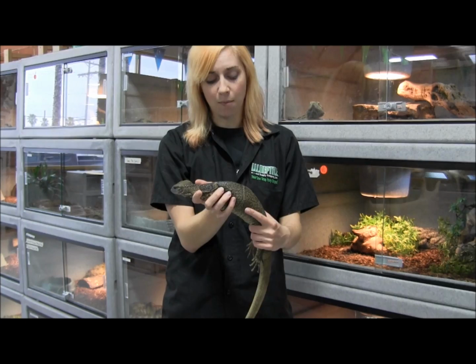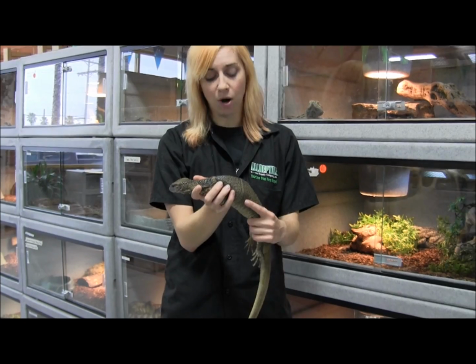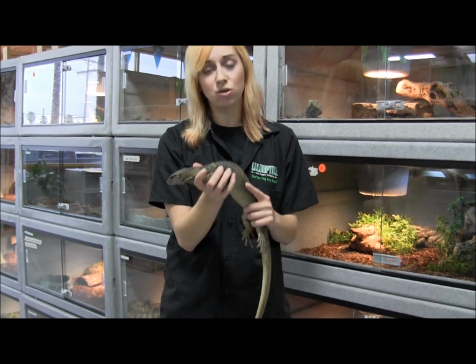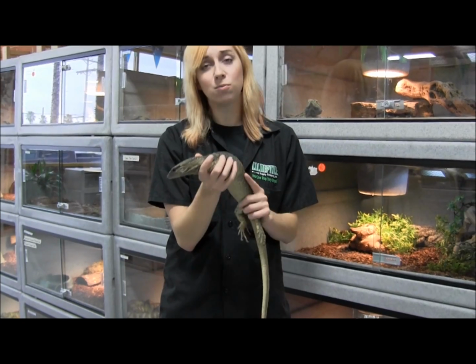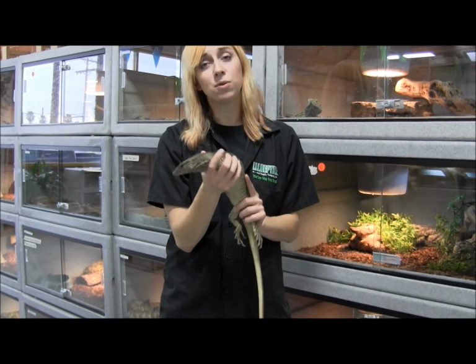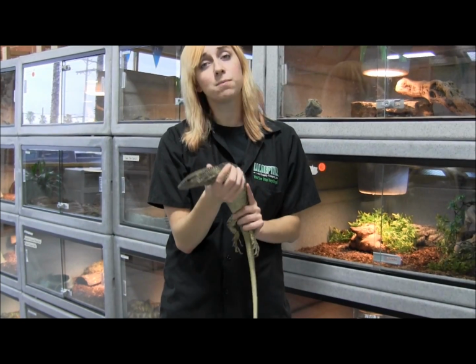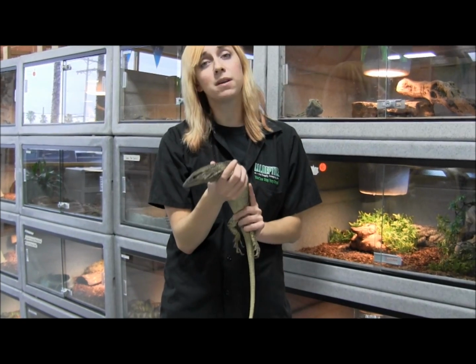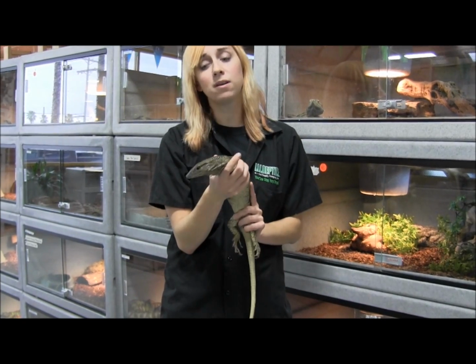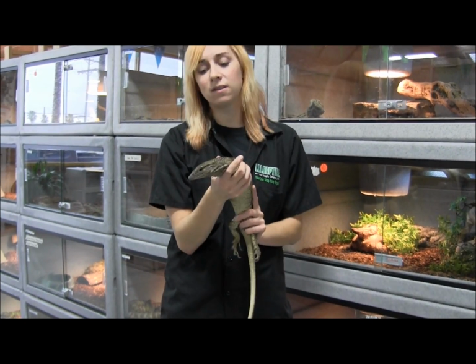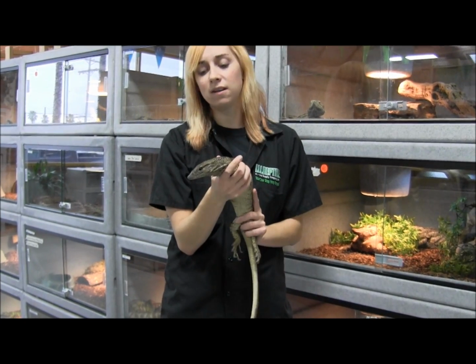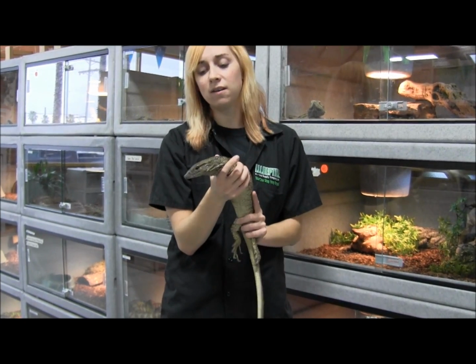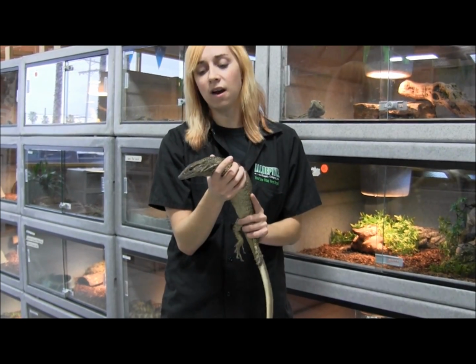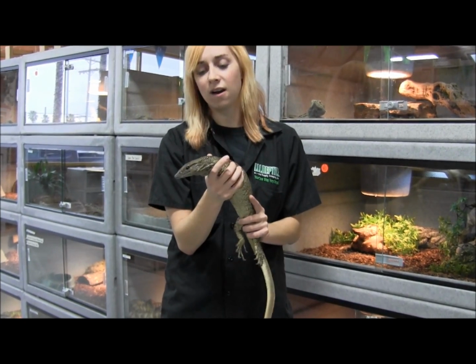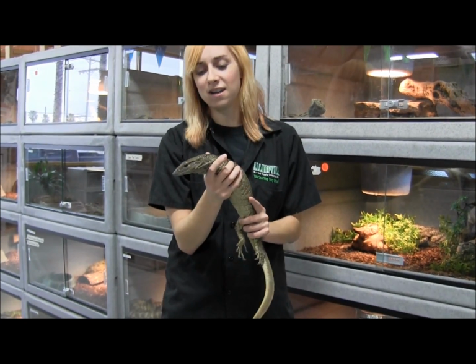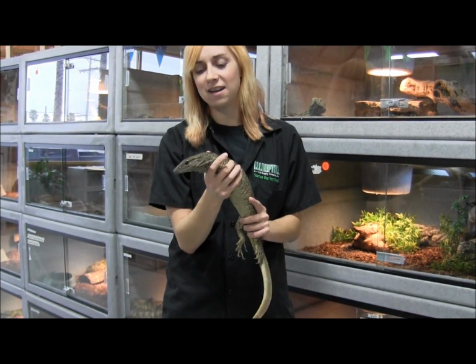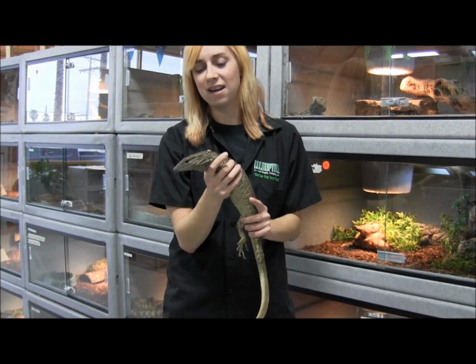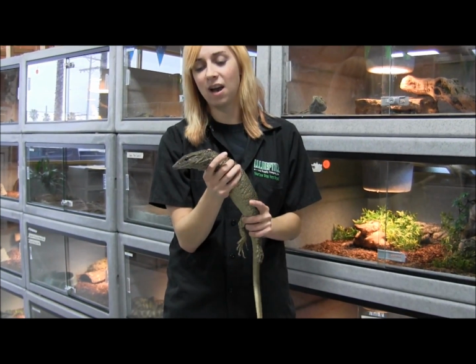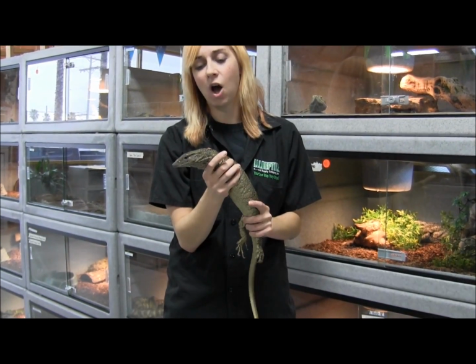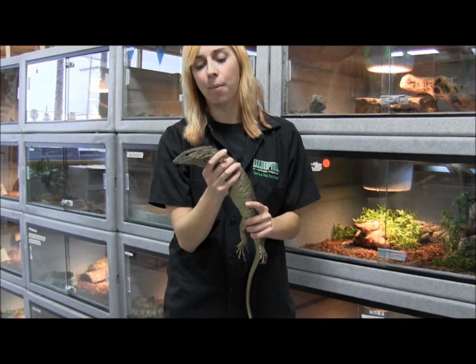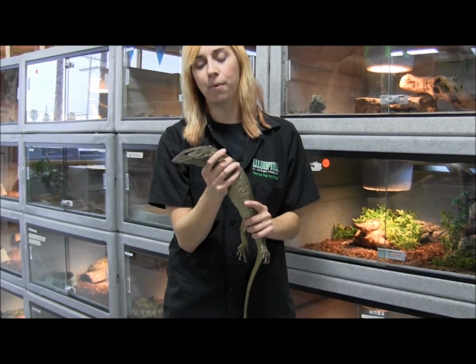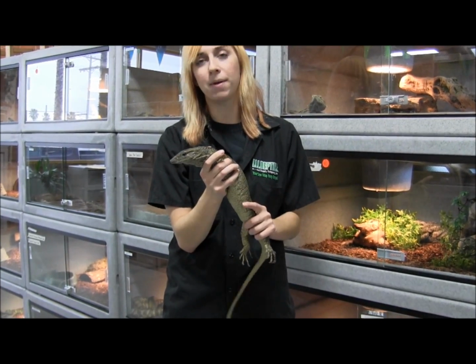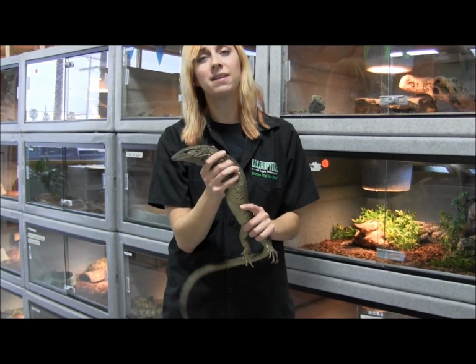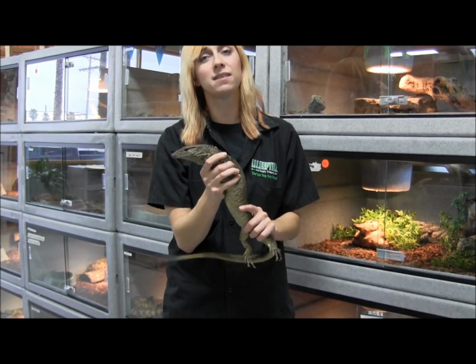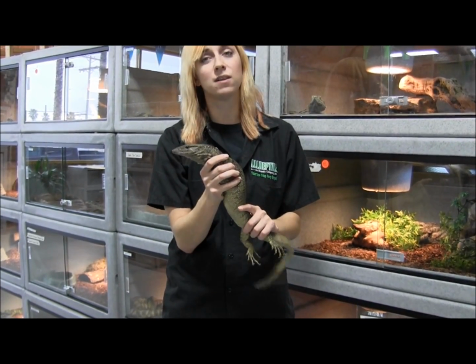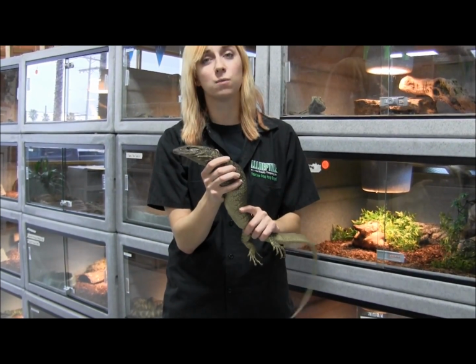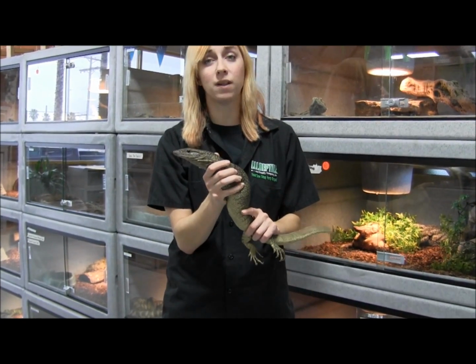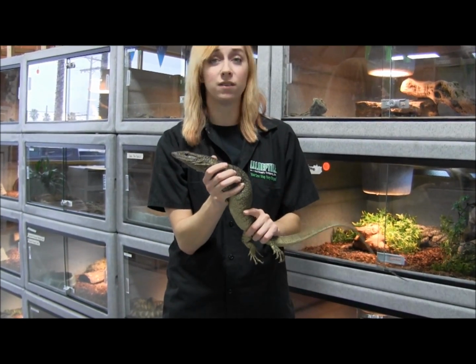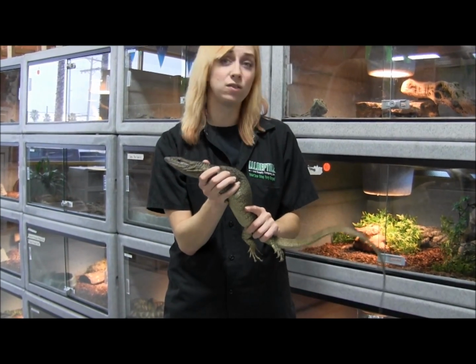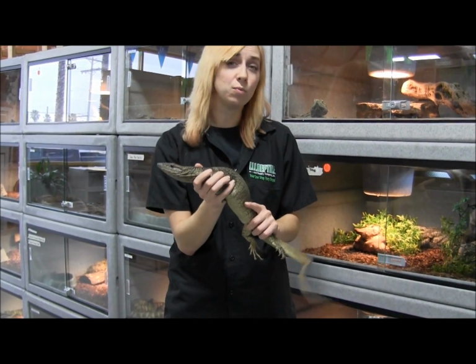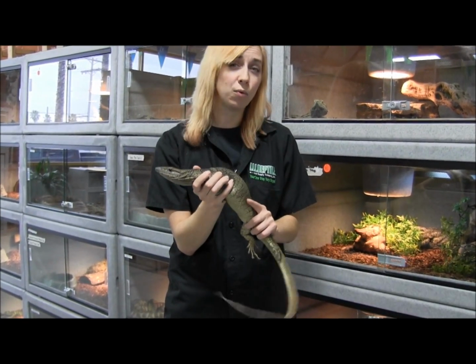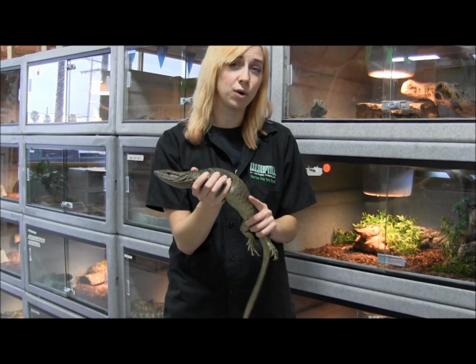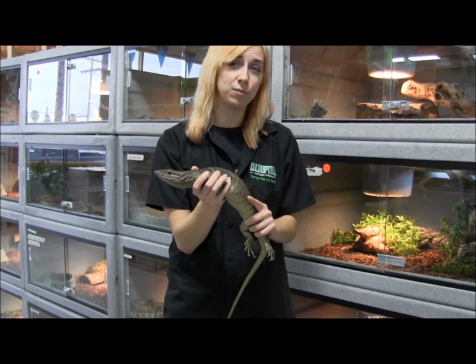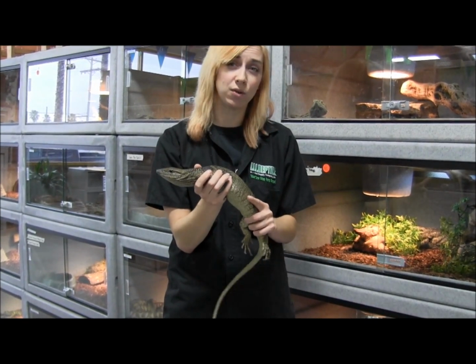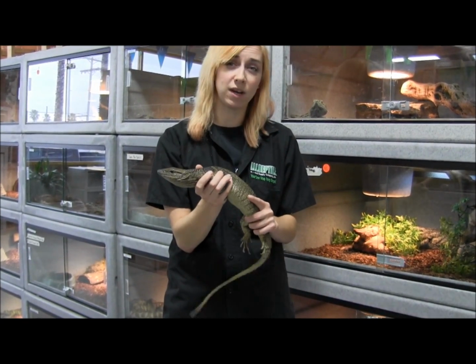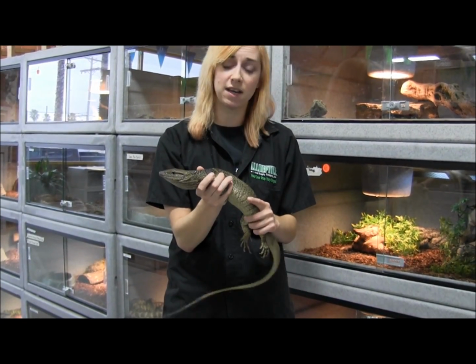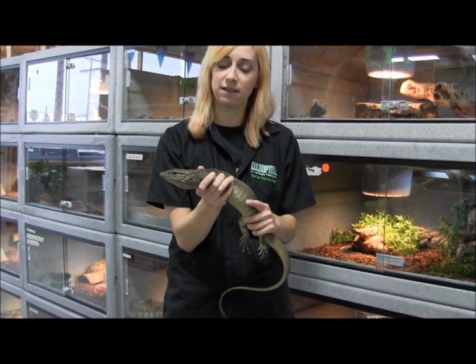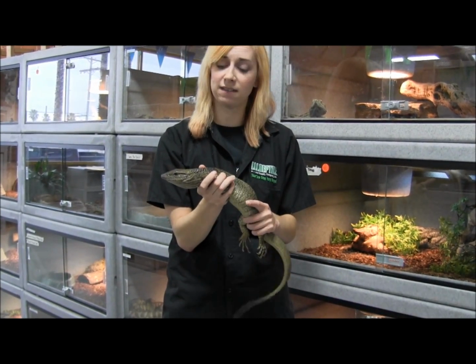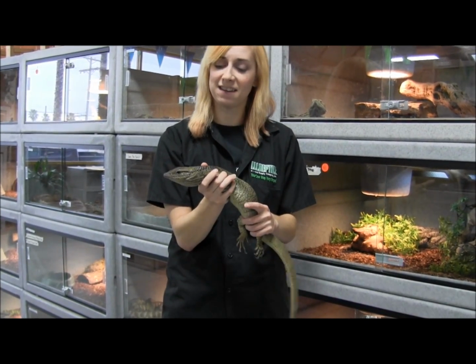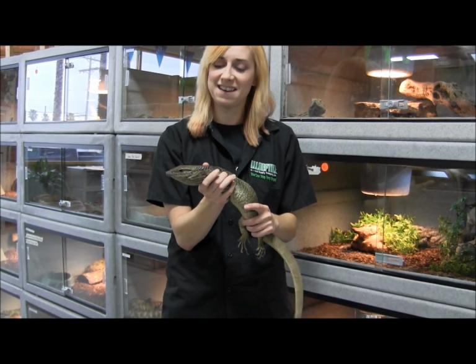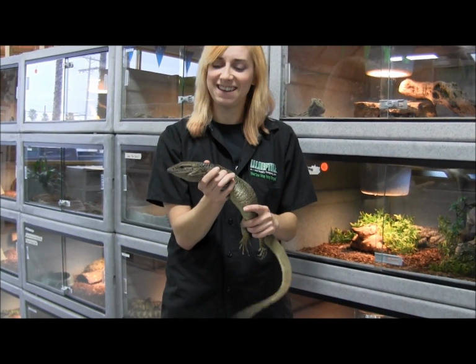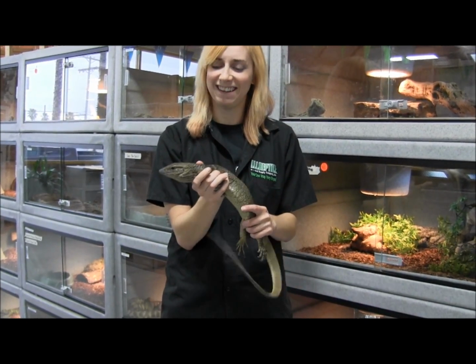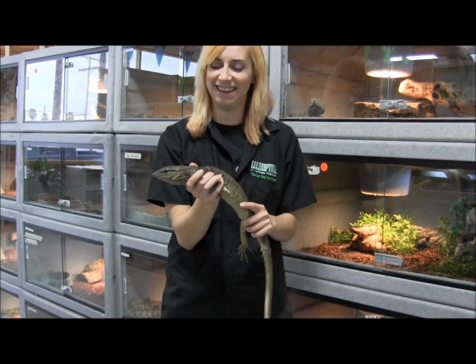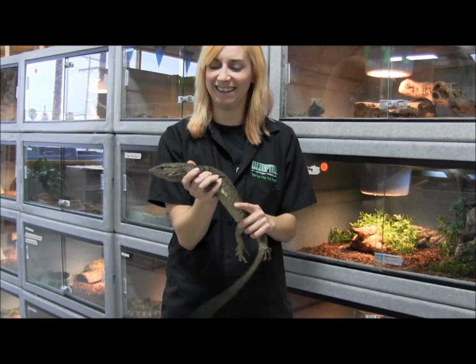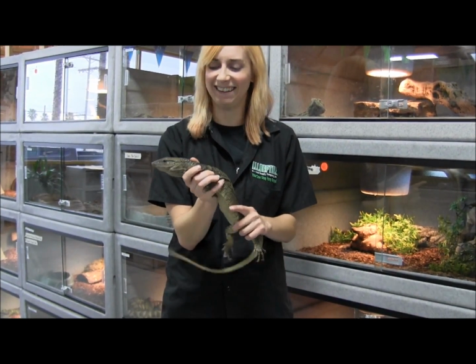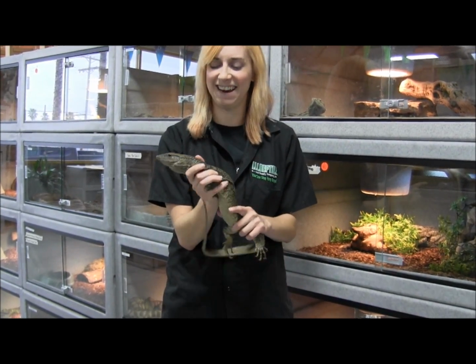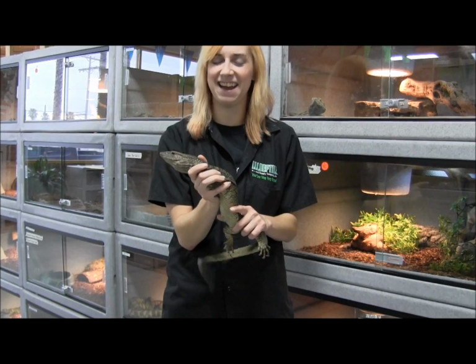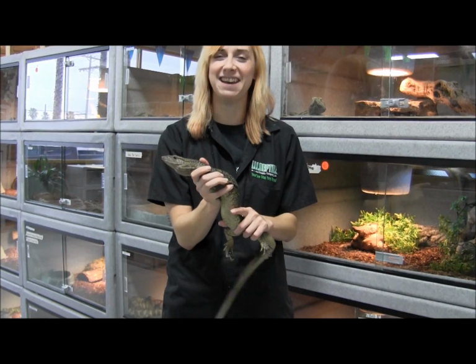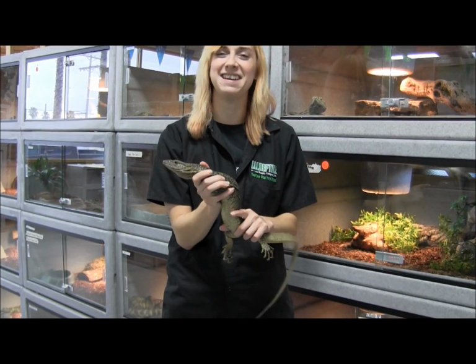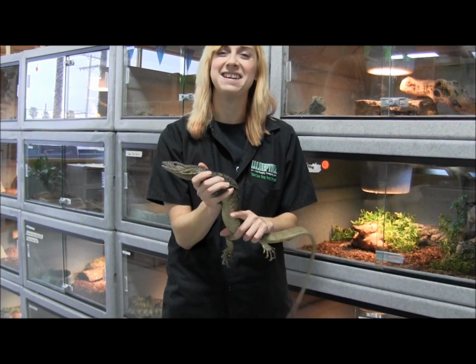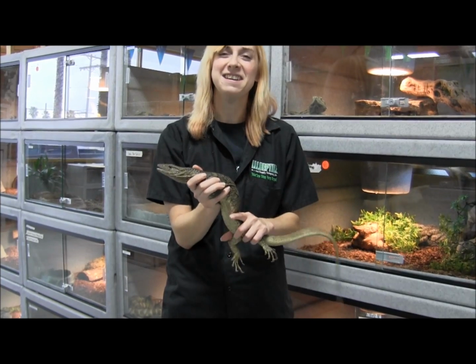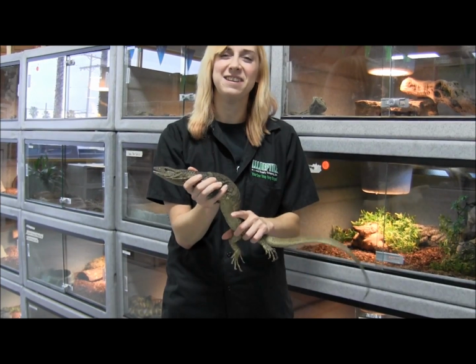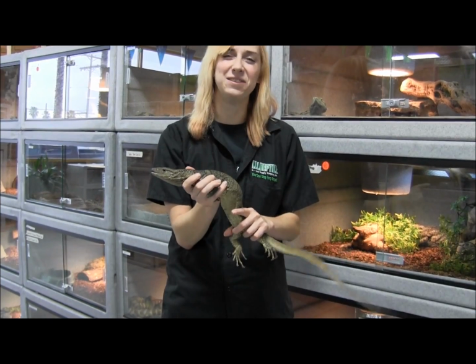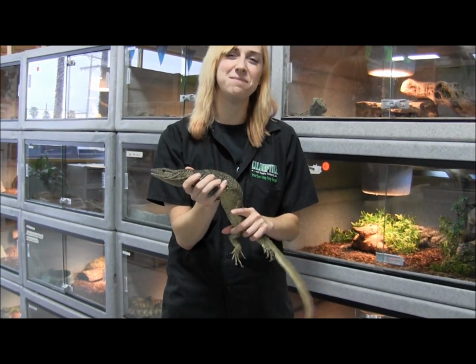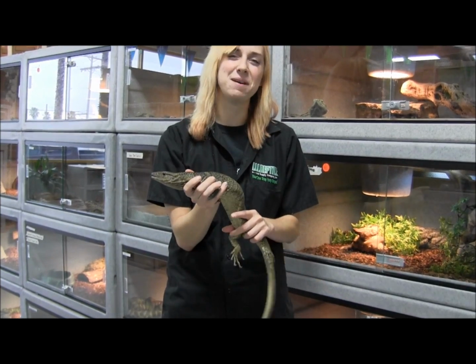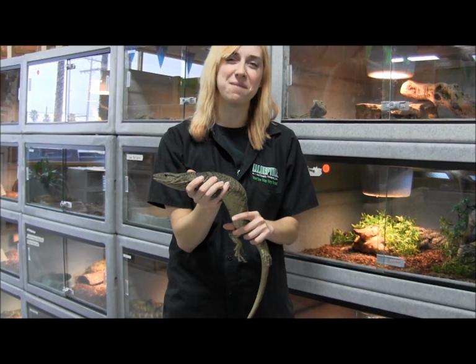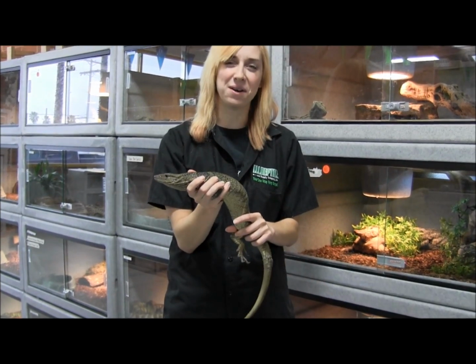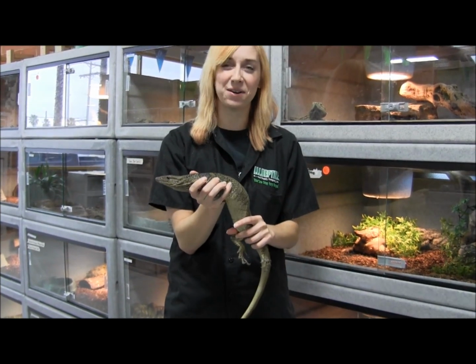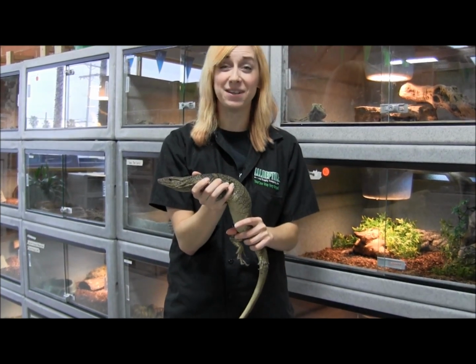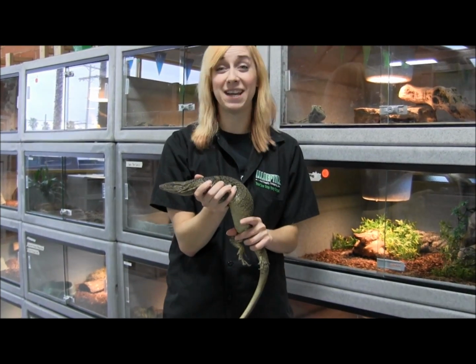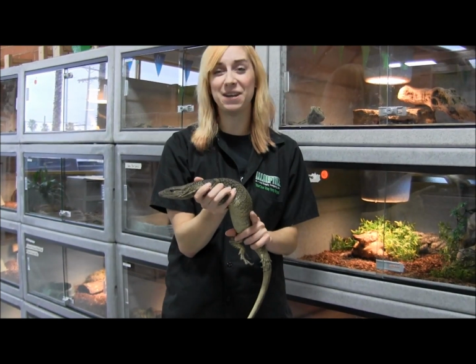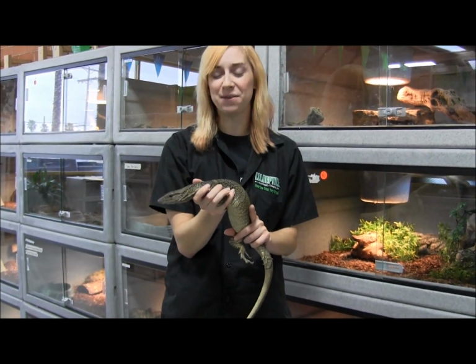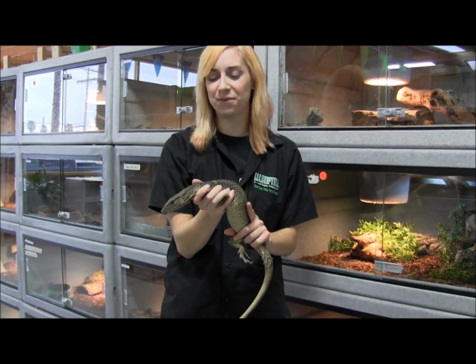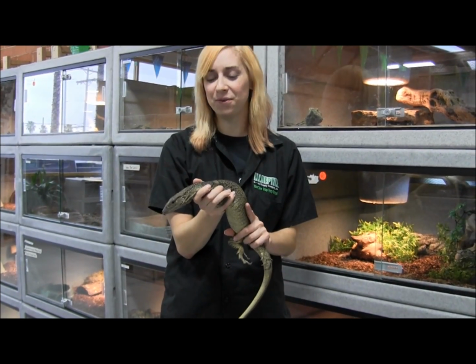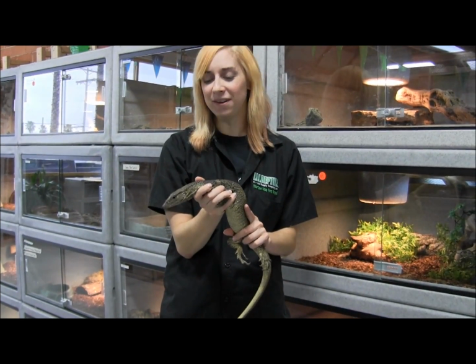Our Dumeril's monitors here are eating hopper mice, as well as superworms, crickets, and Zoo Med monitor and tegu food.